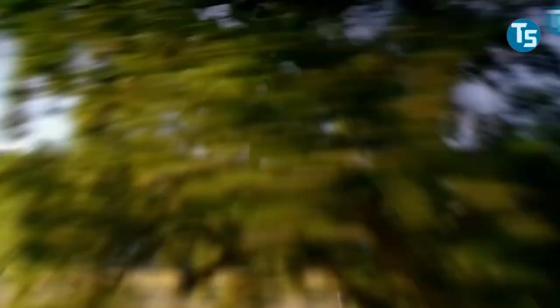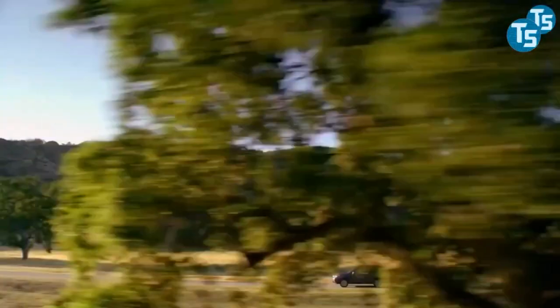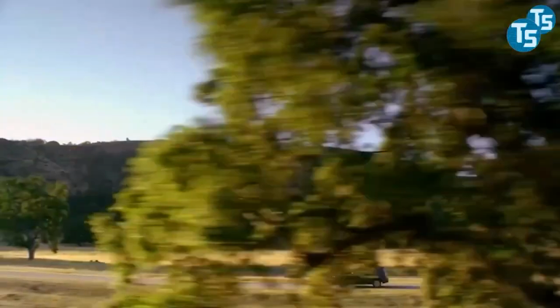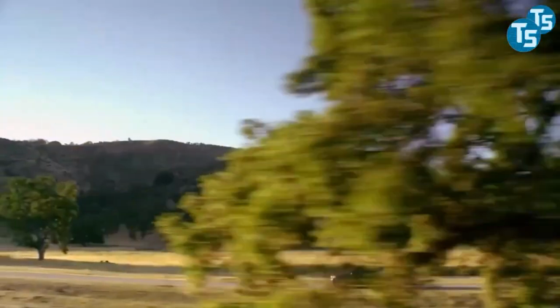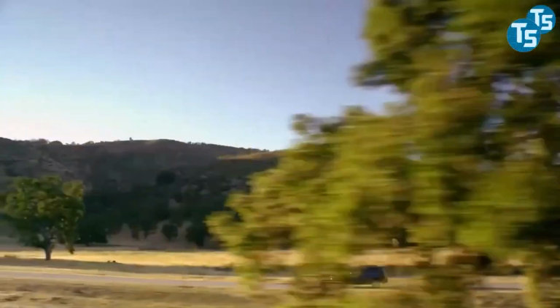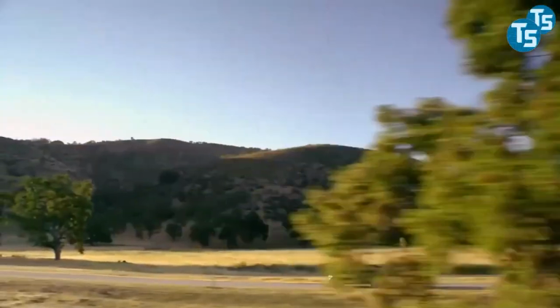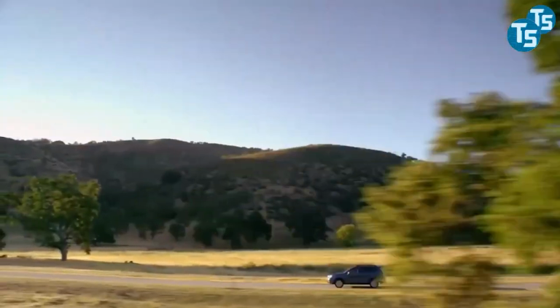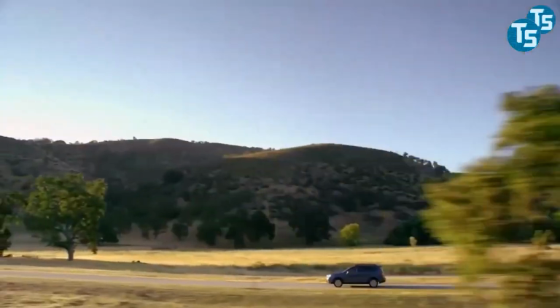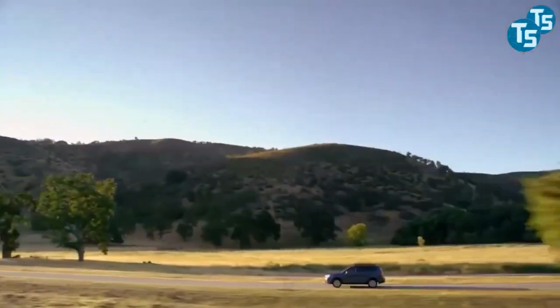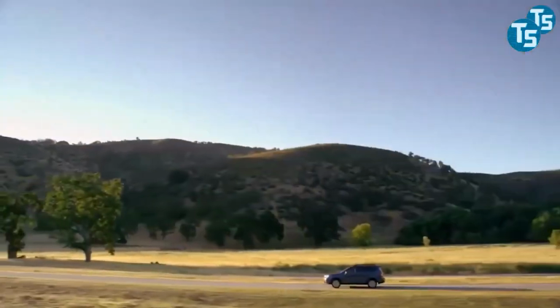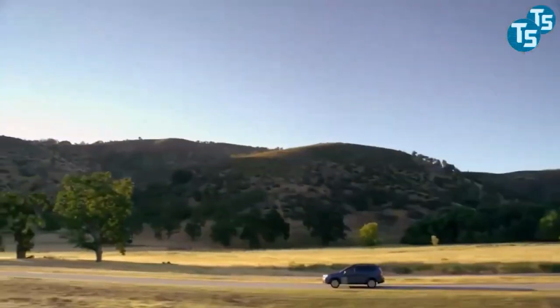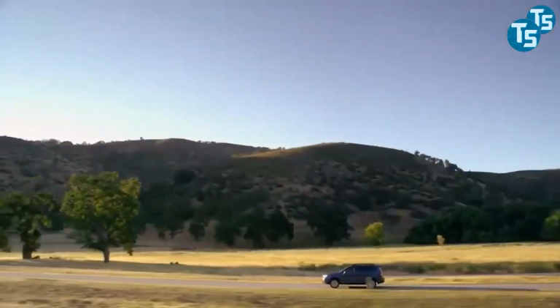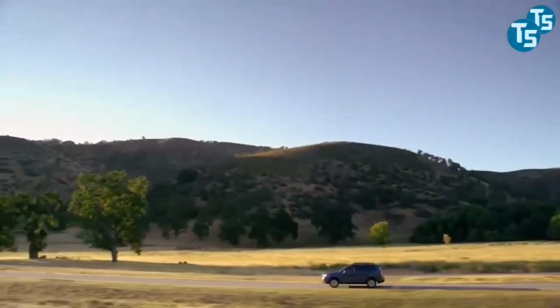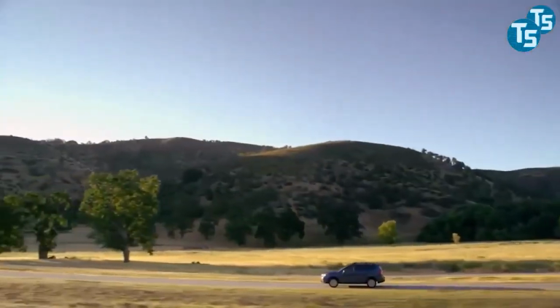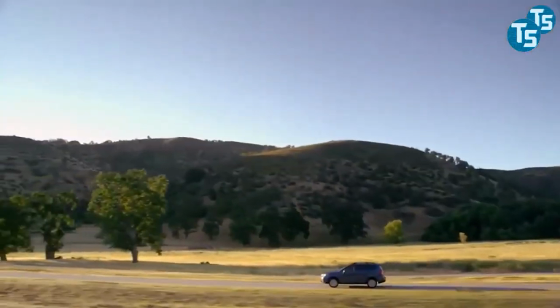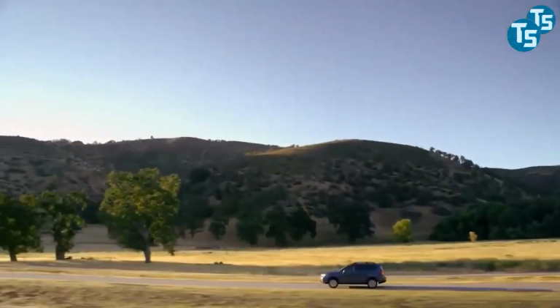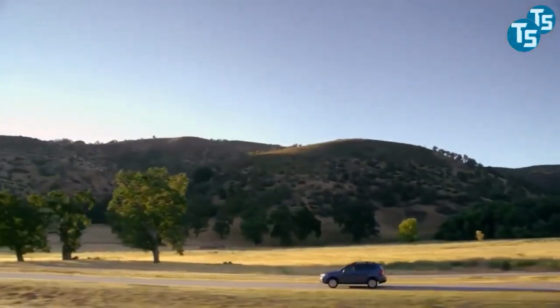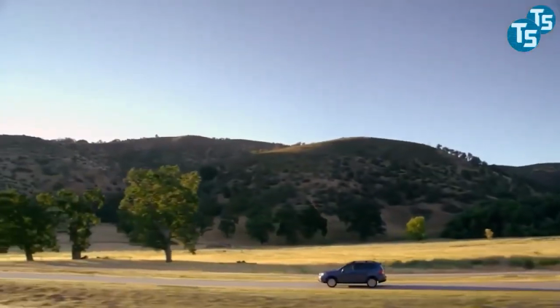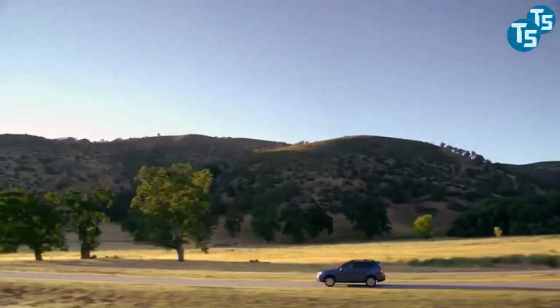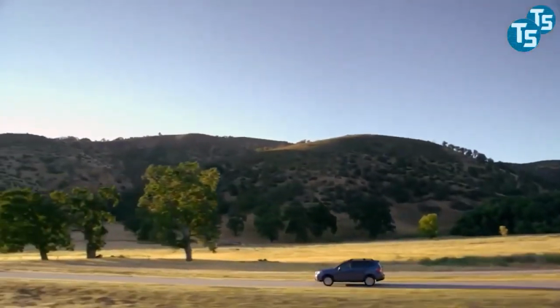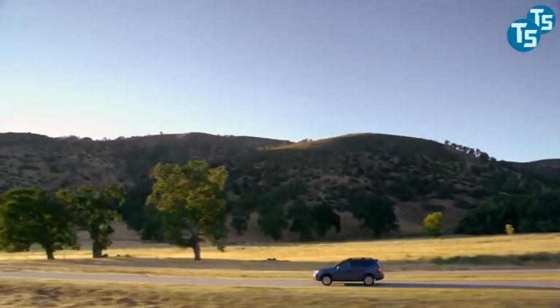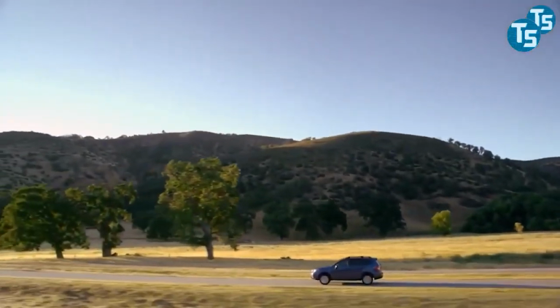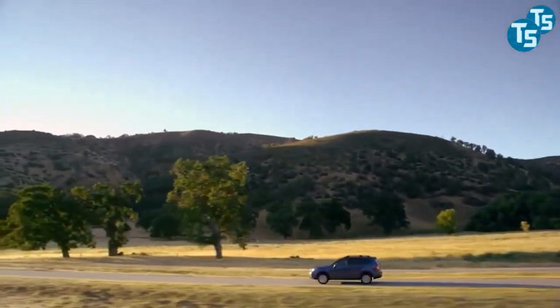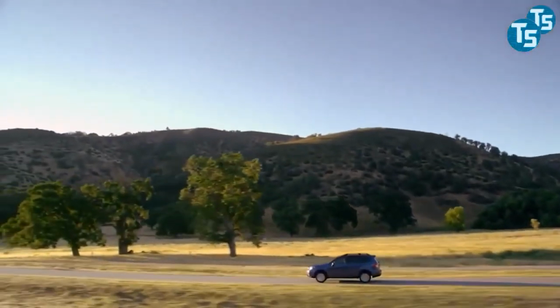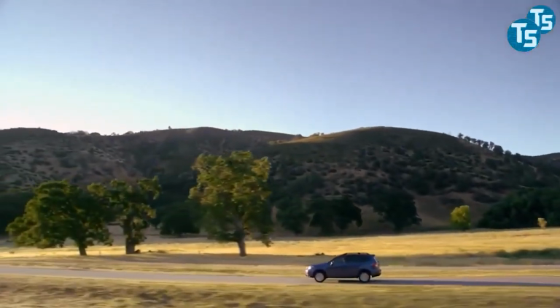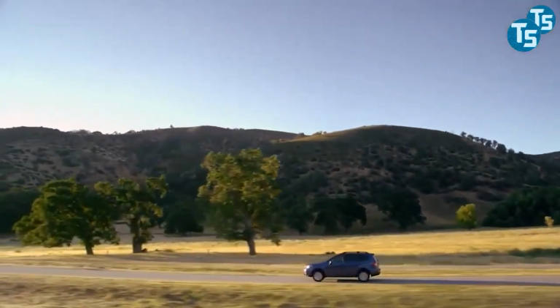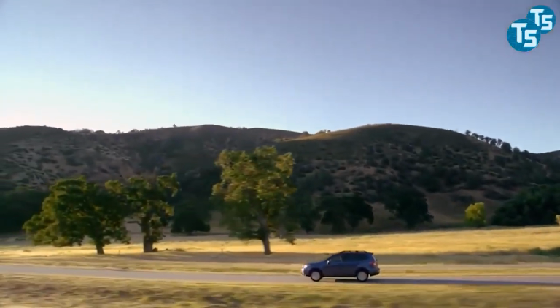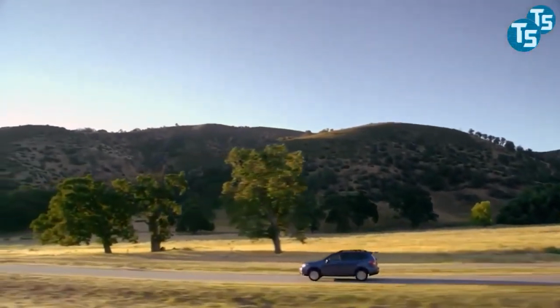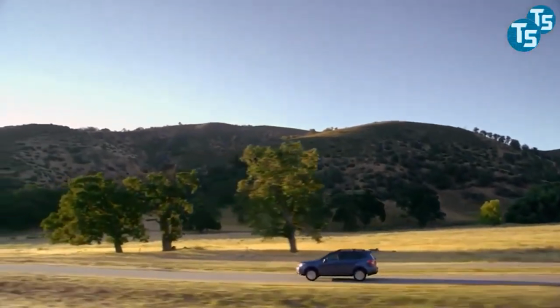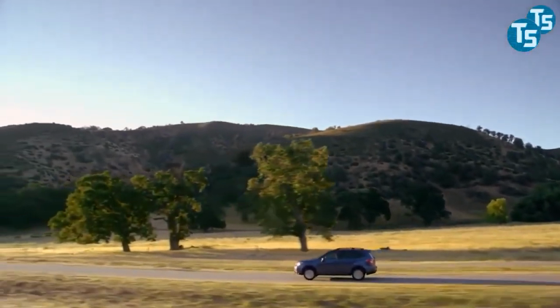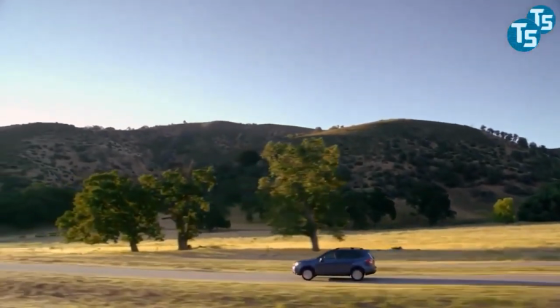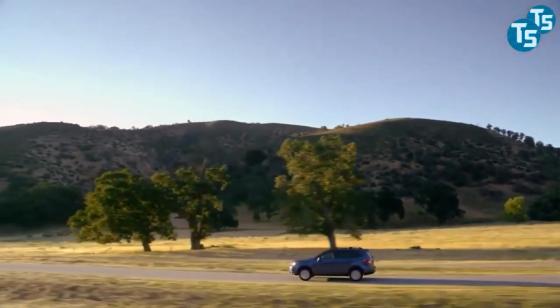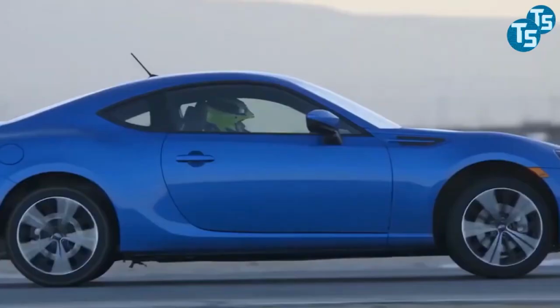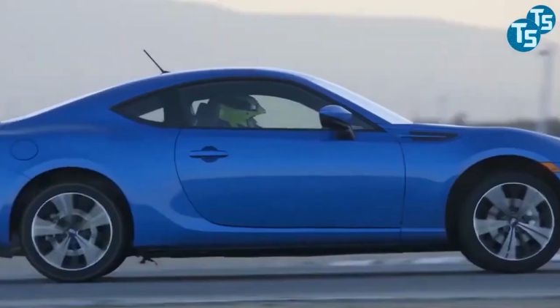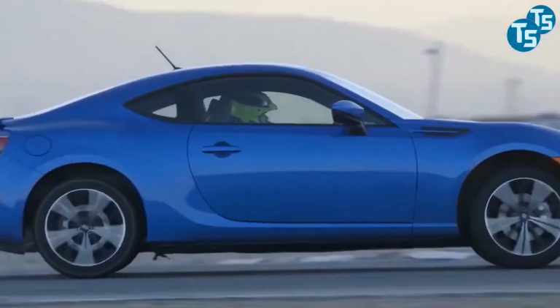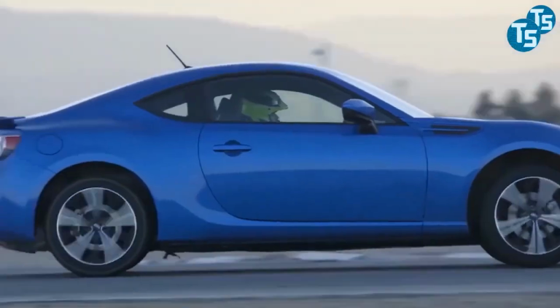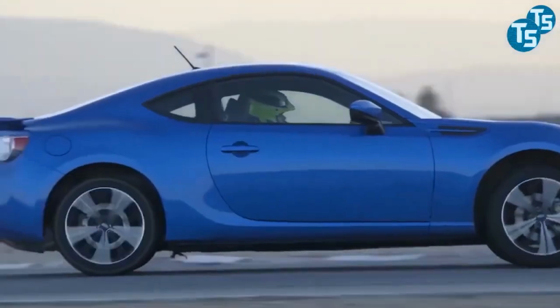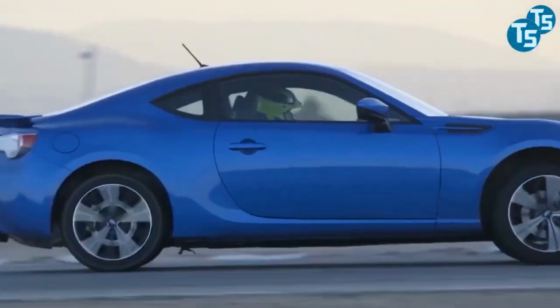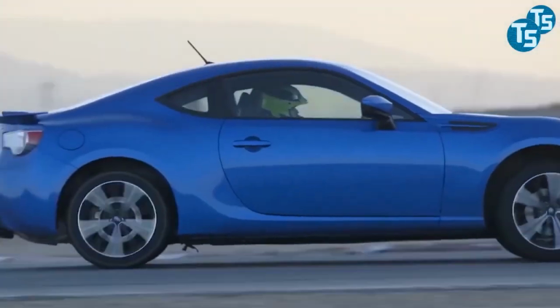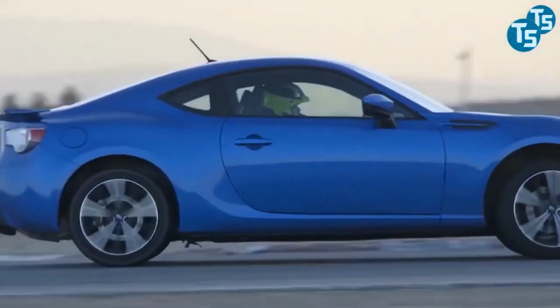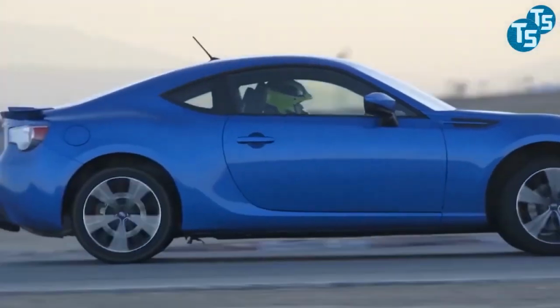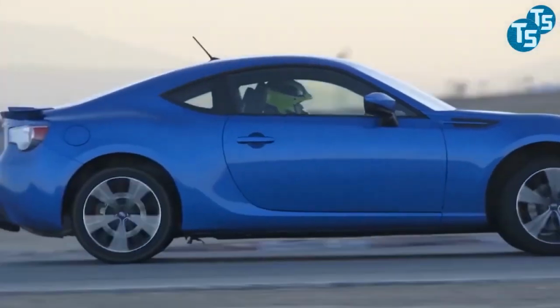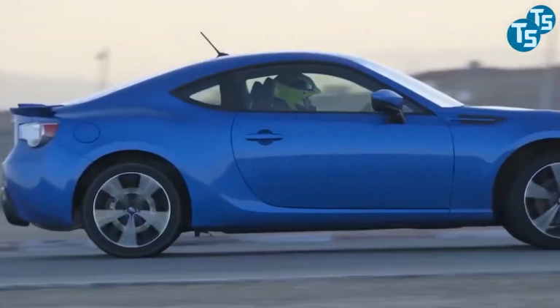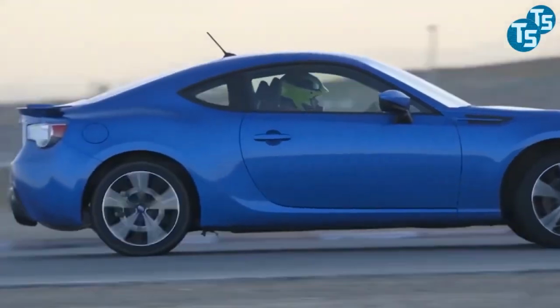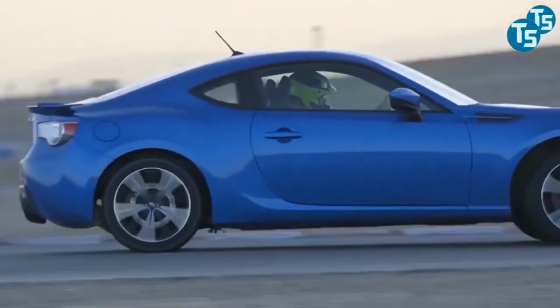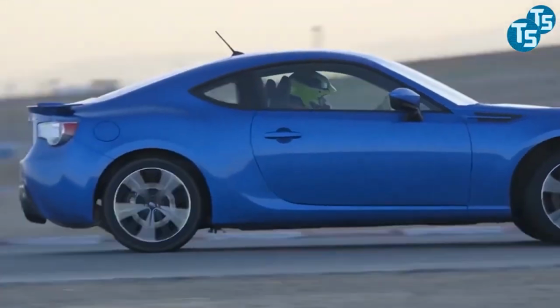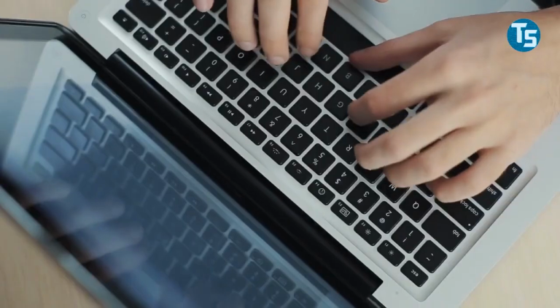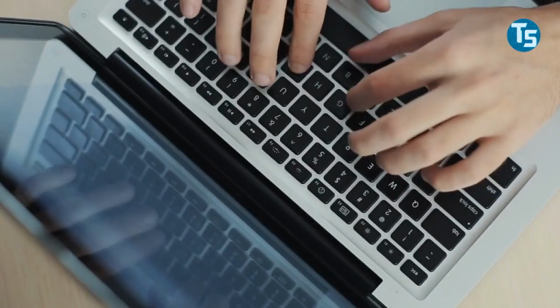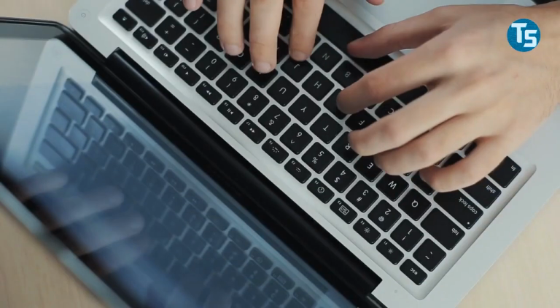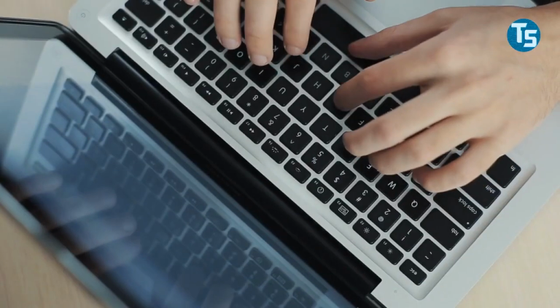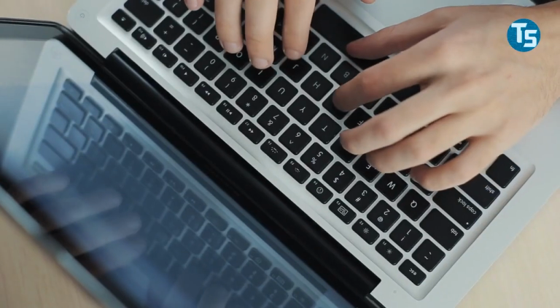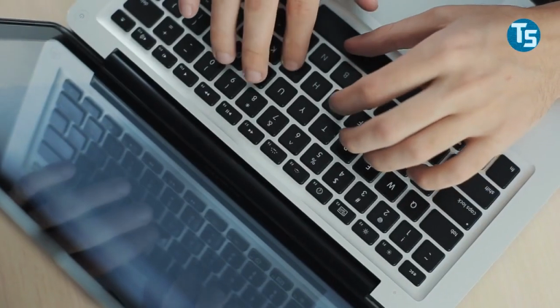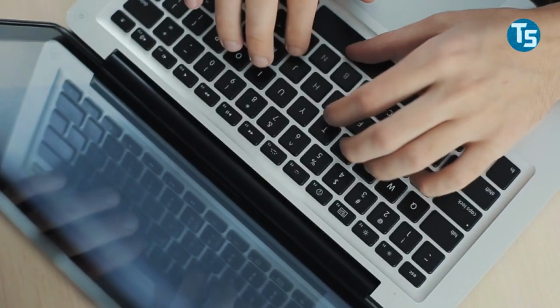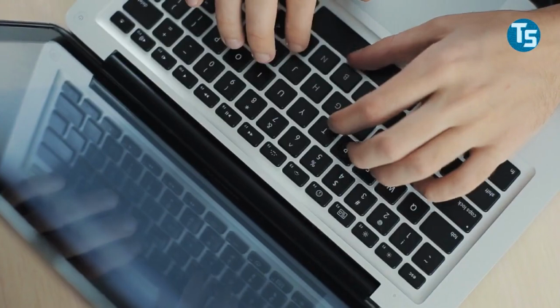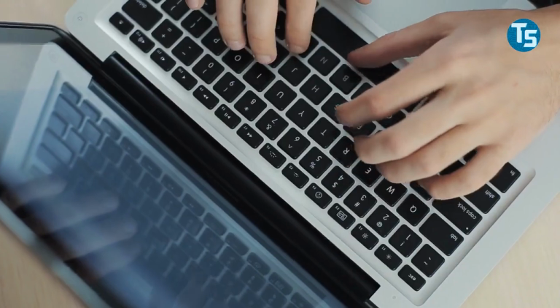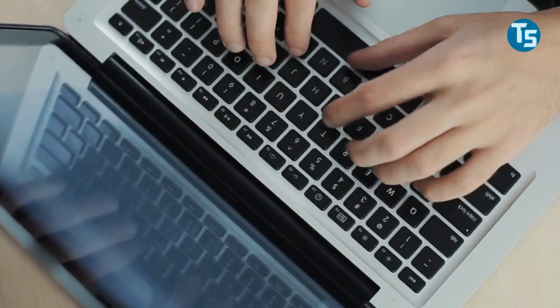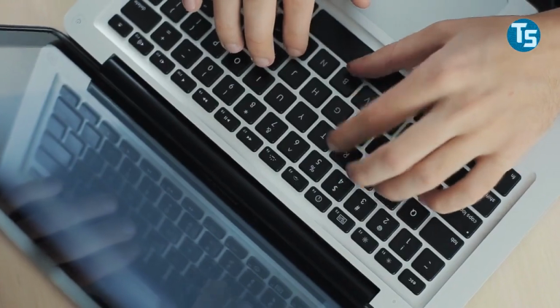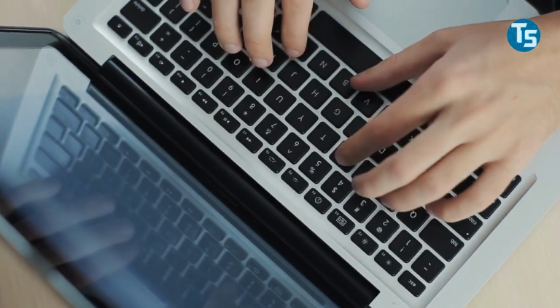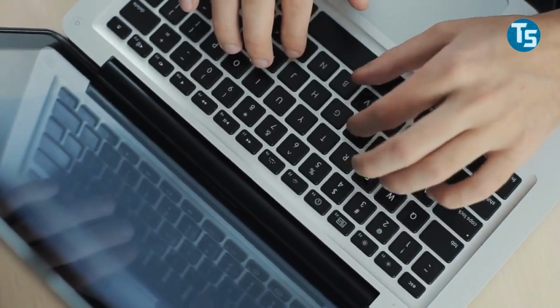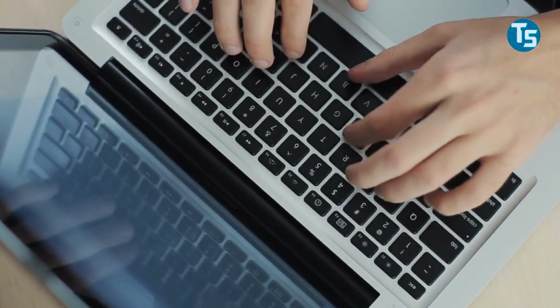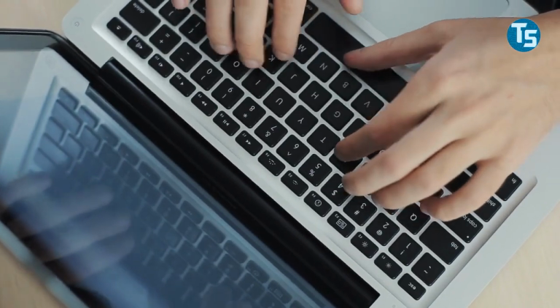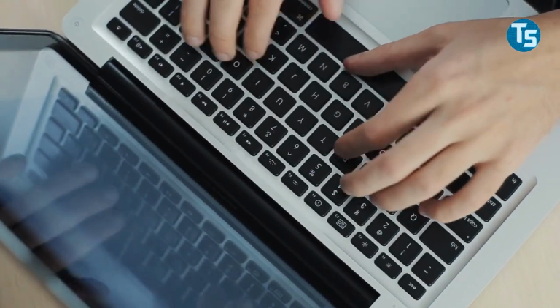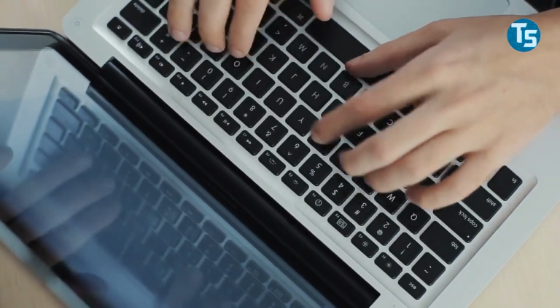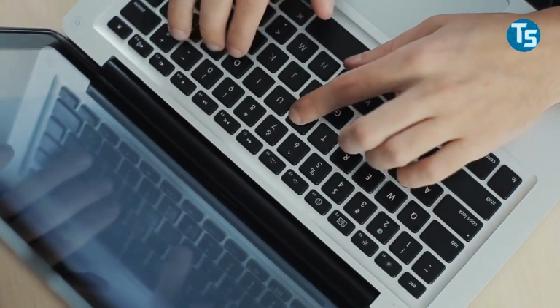So, what do you think about these two electric SUVs? Would you wish to have one? Let us know your thoughts in the comments below.